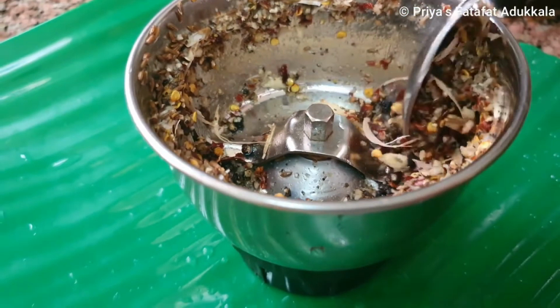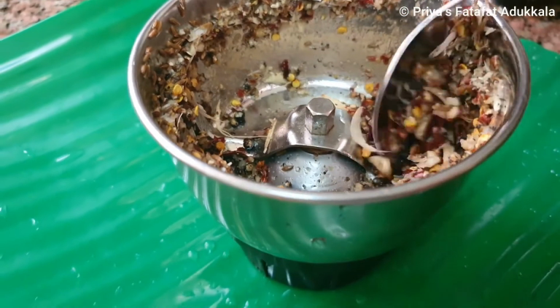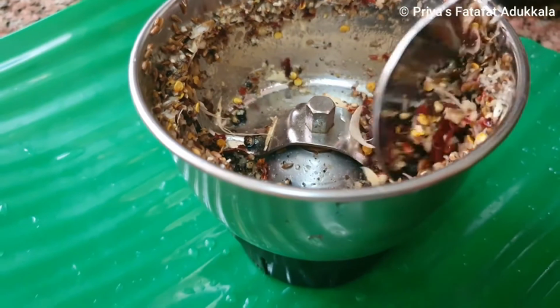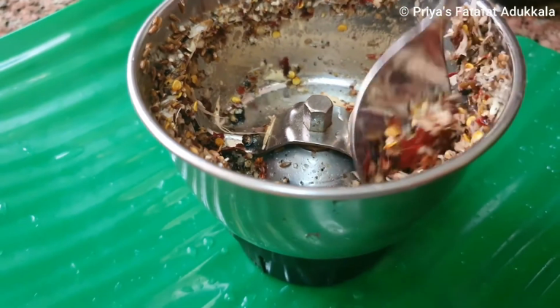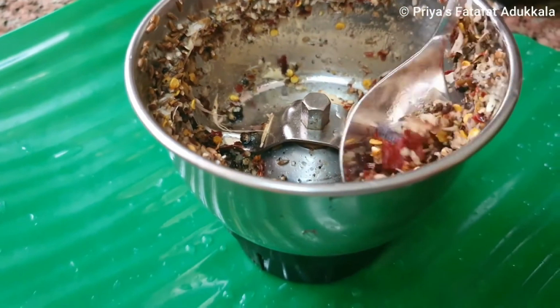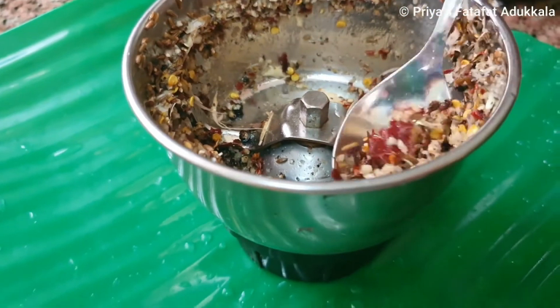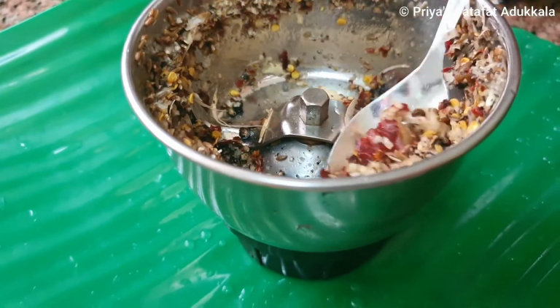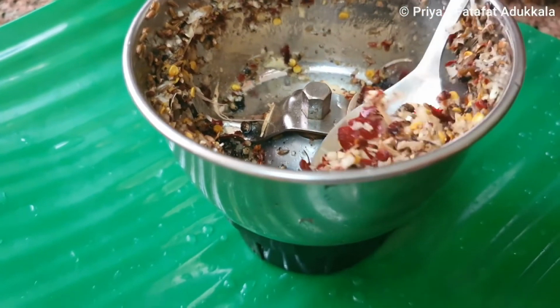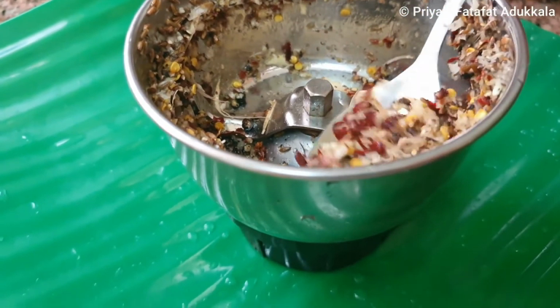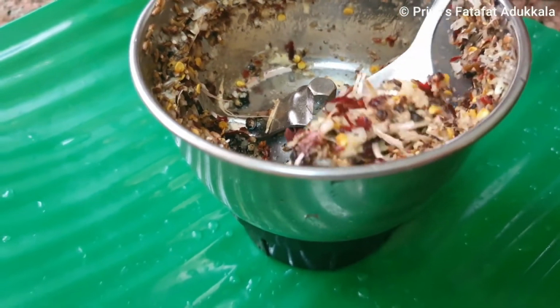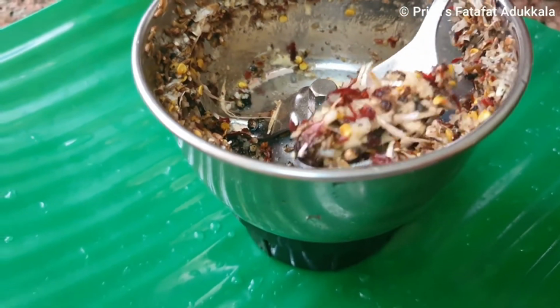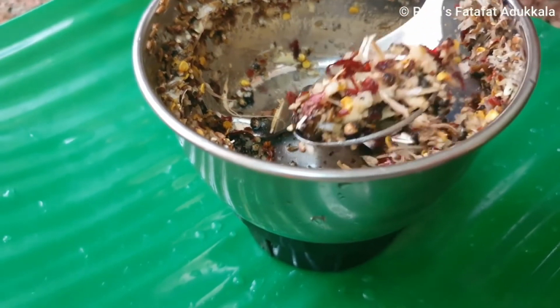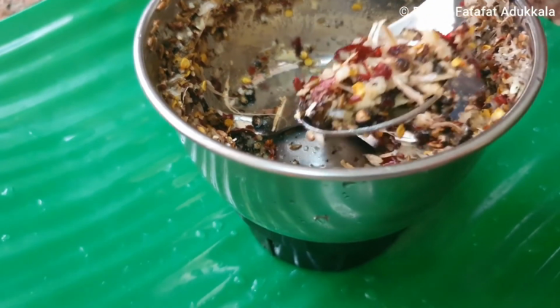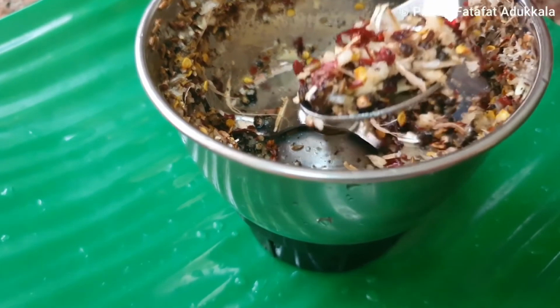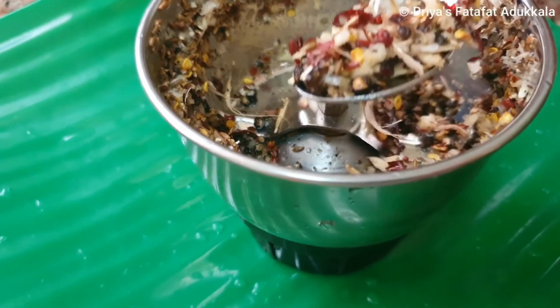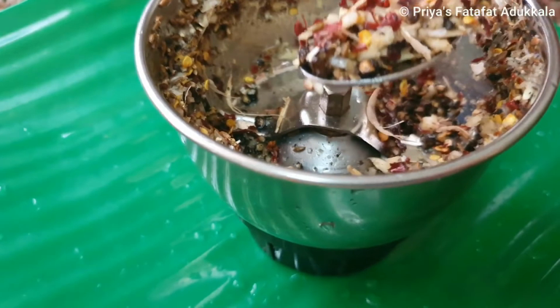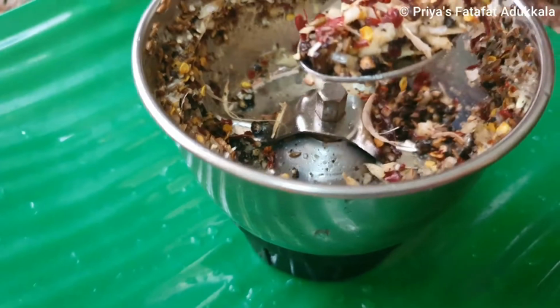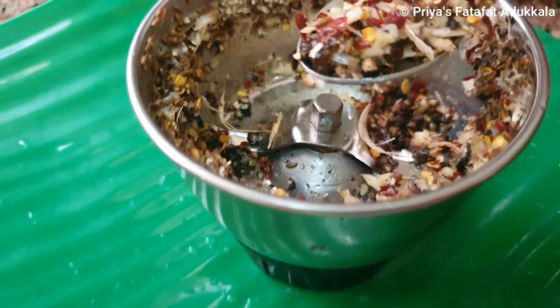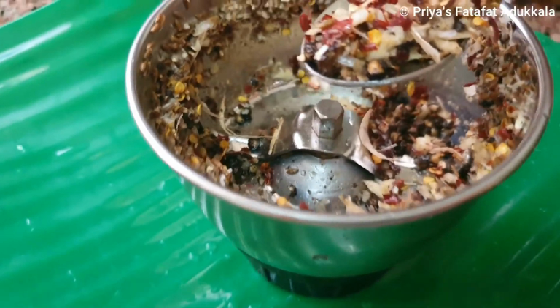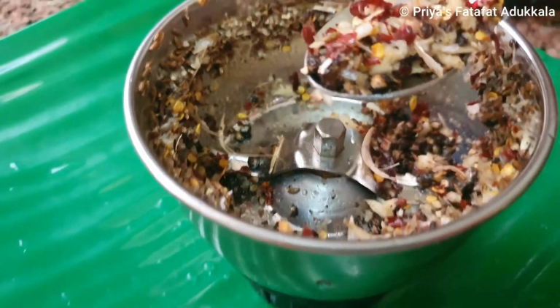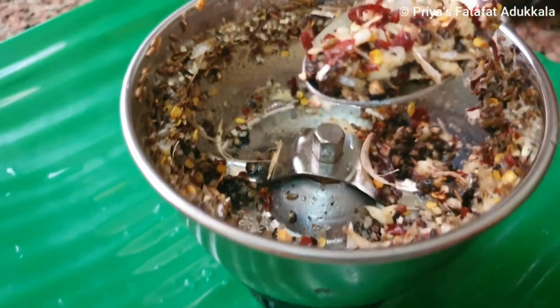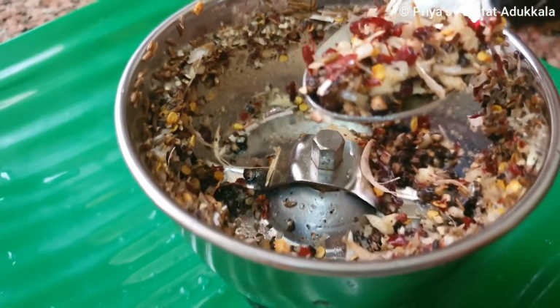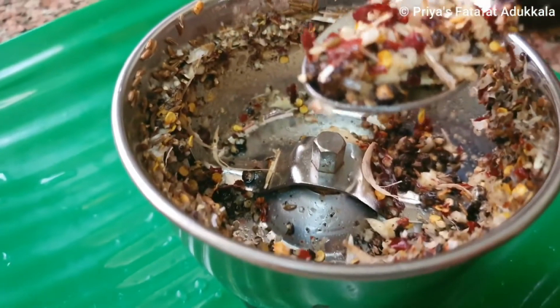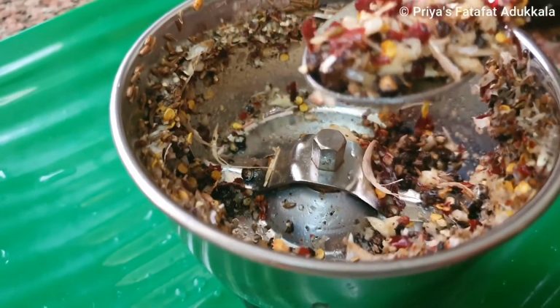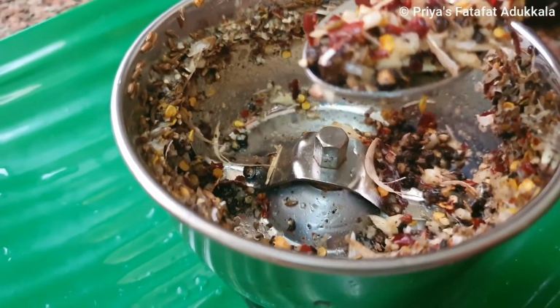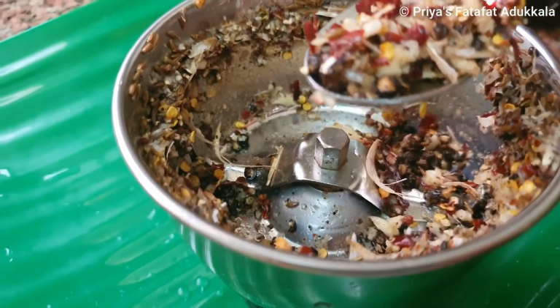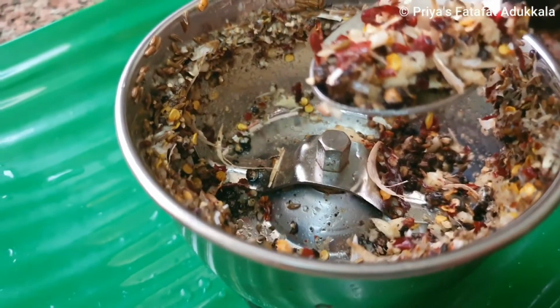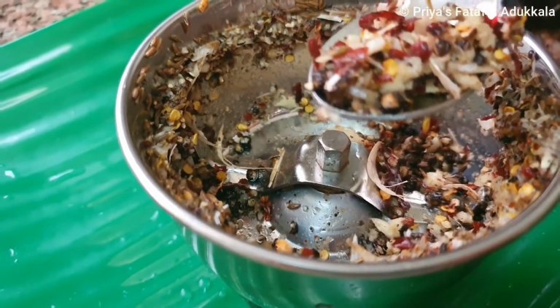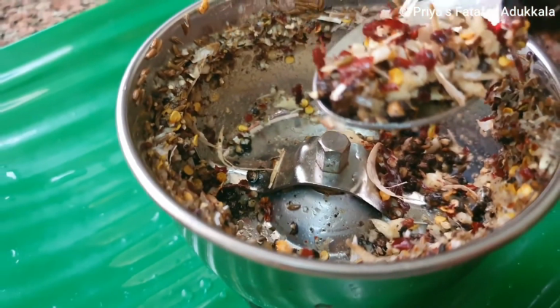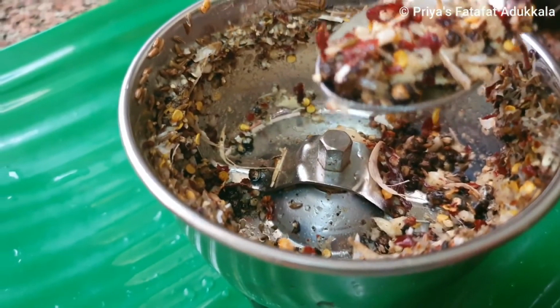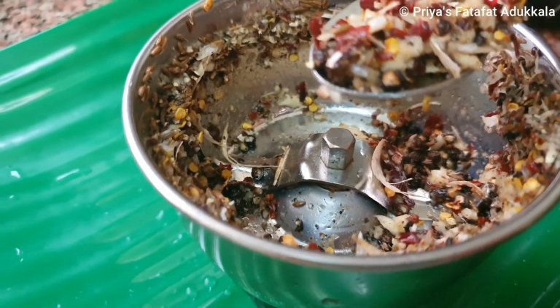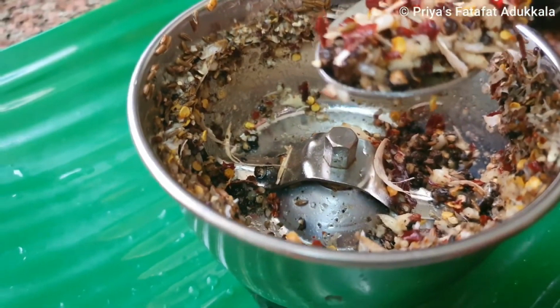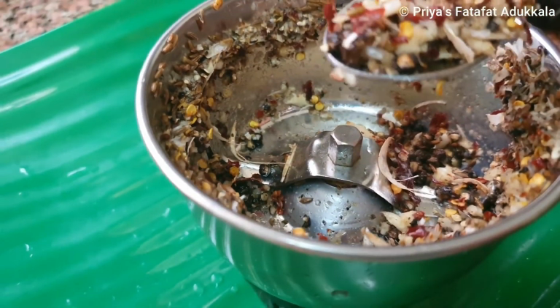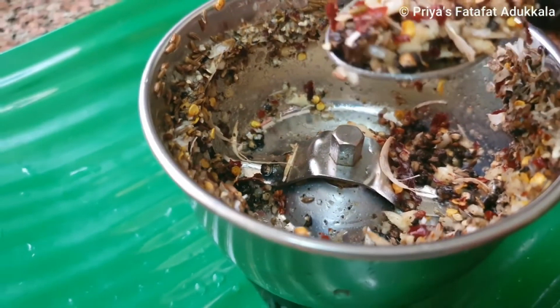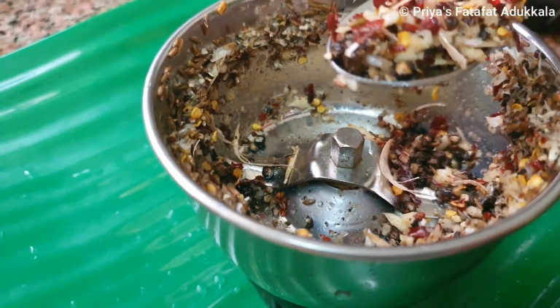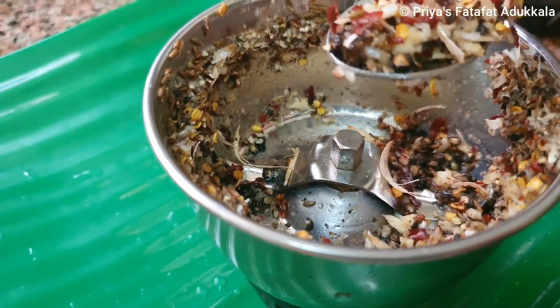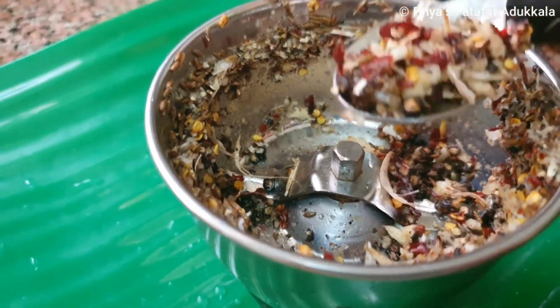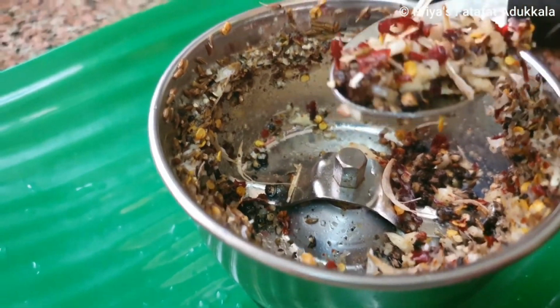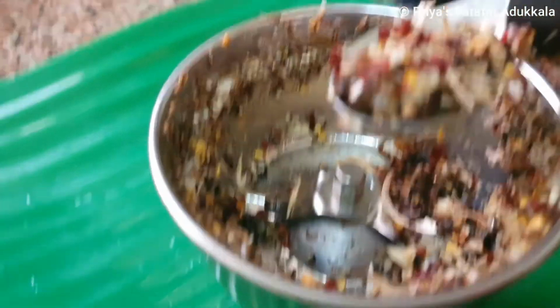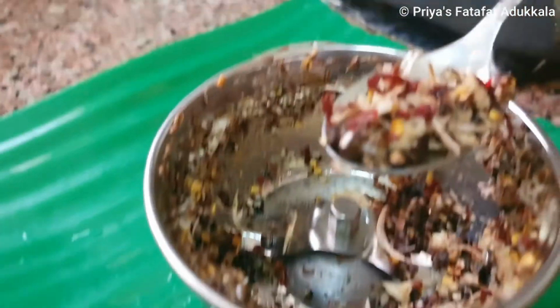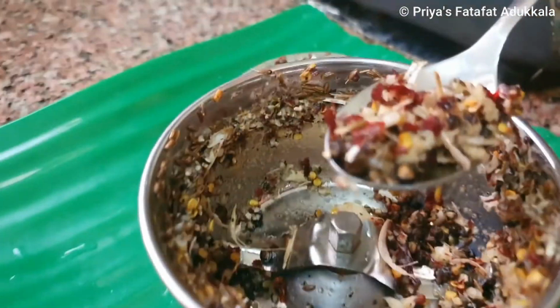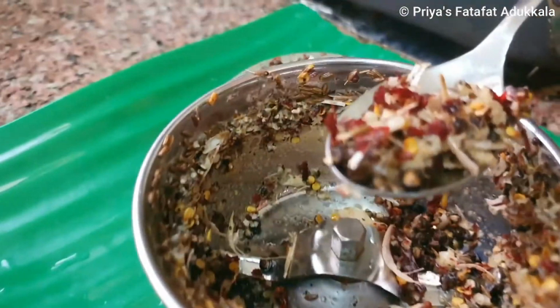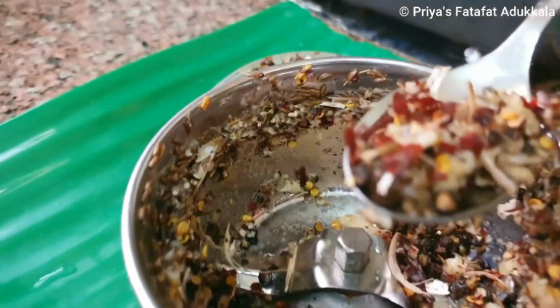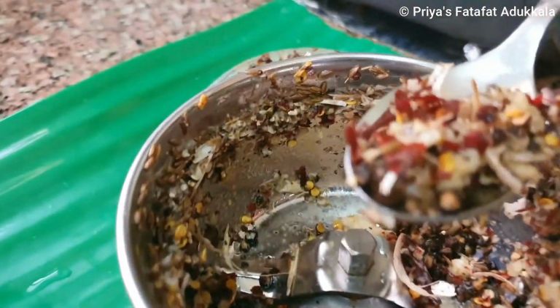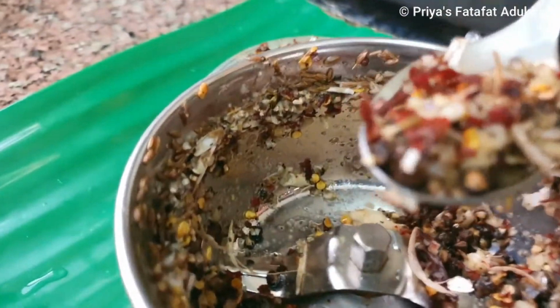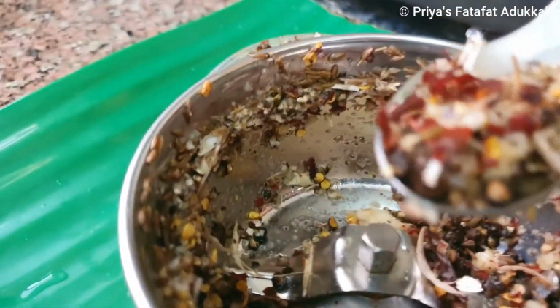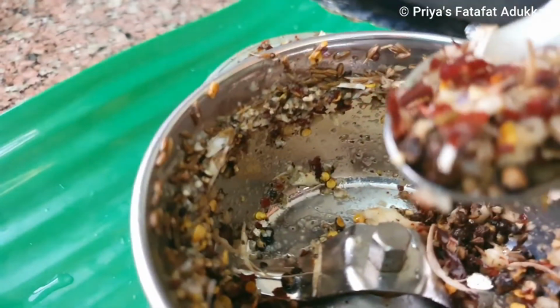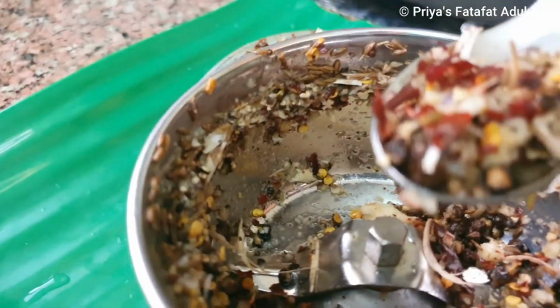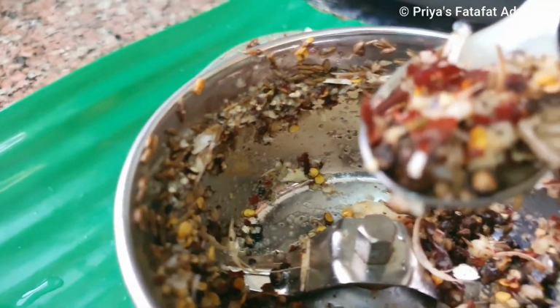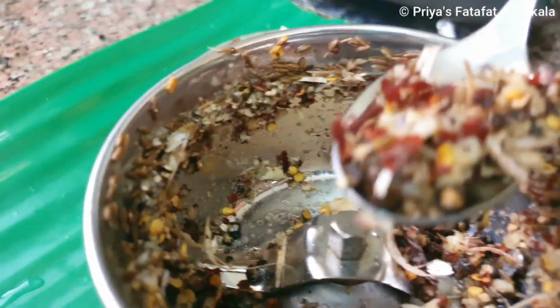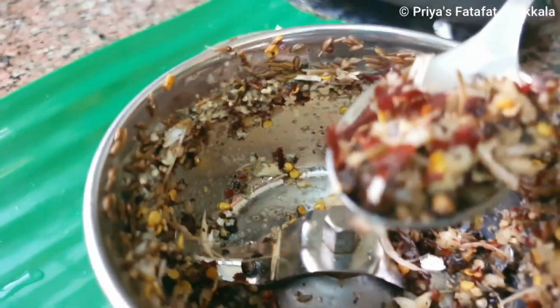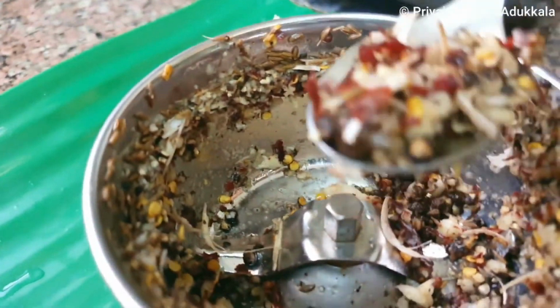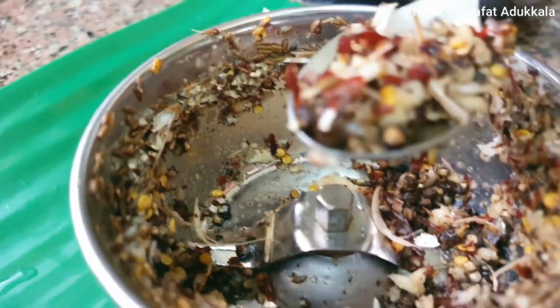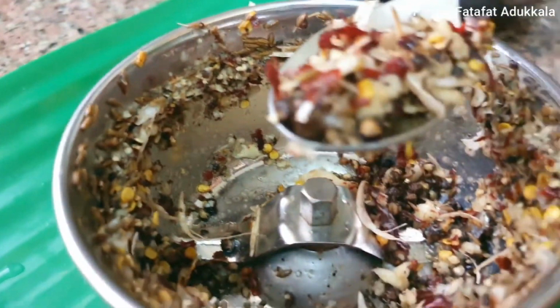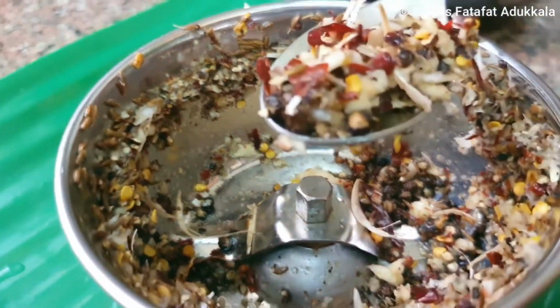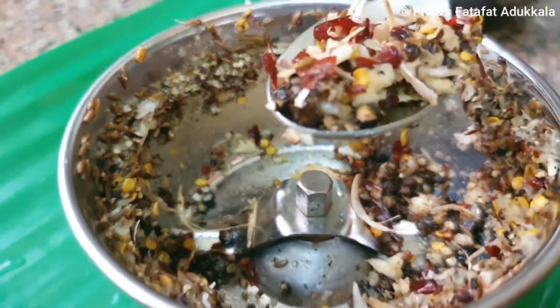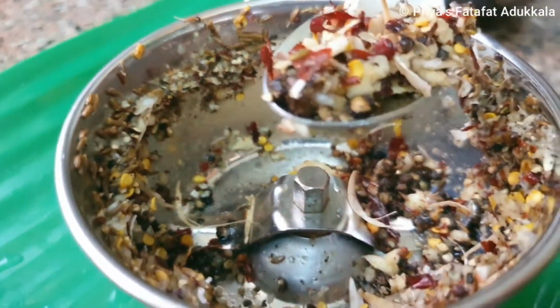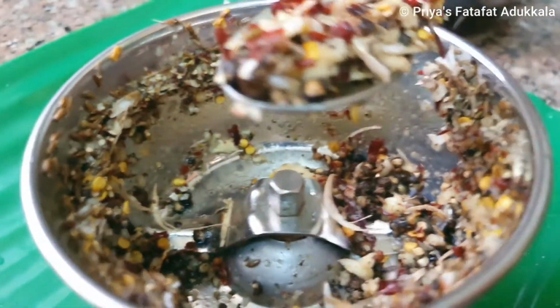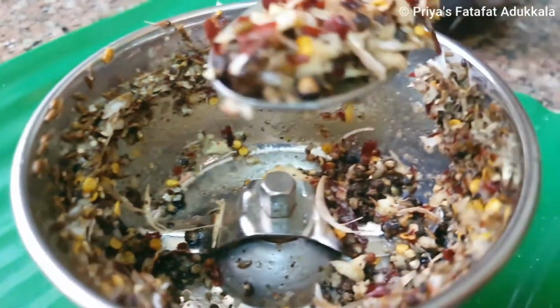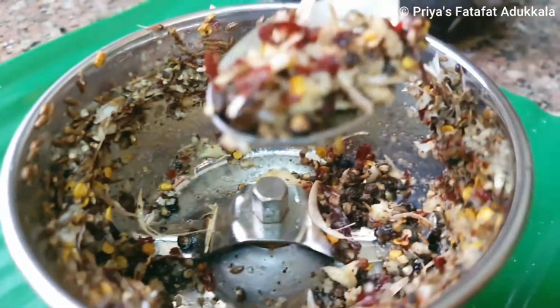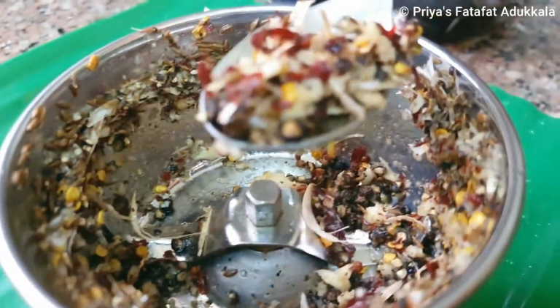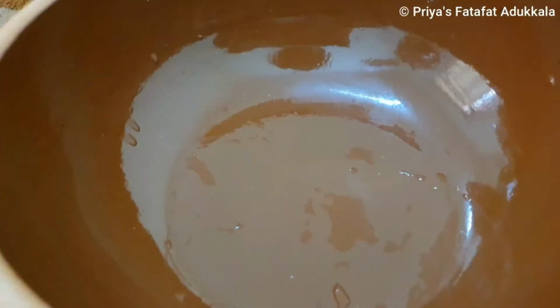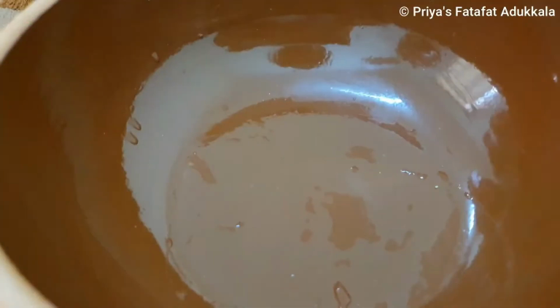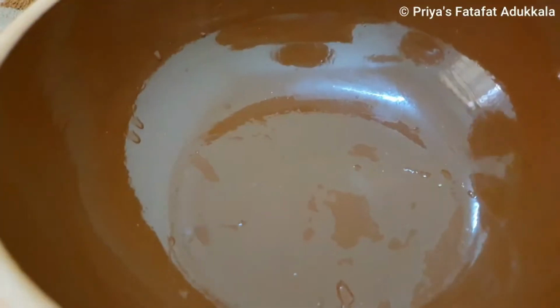This is how it looks. It has to be coarsely ground — that way only you get the flavor and aroma and it really tastes good.